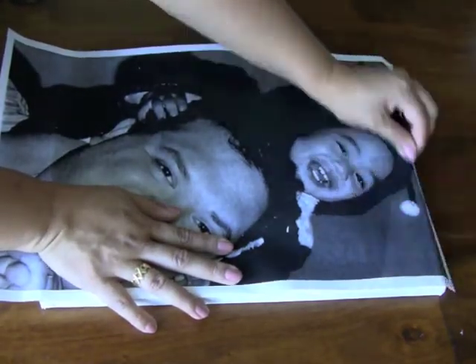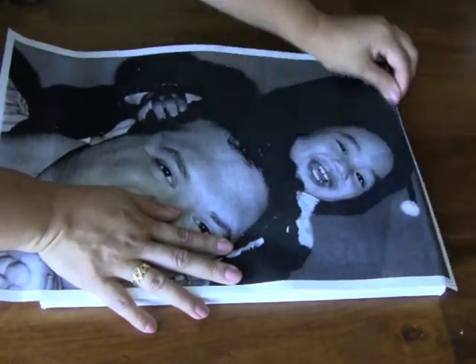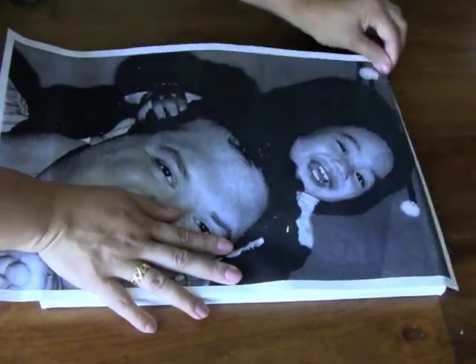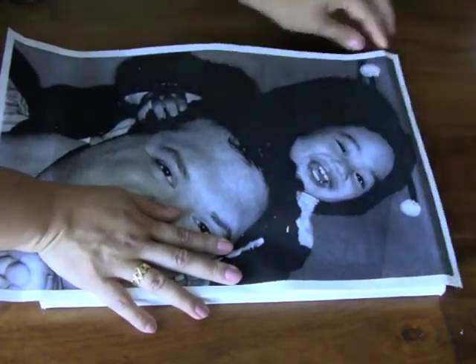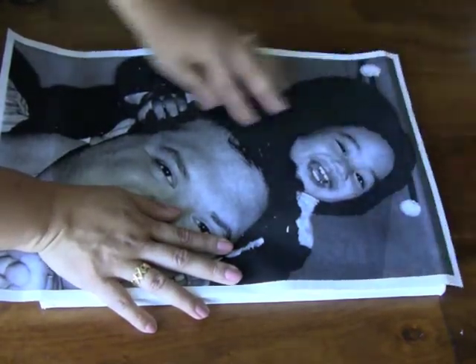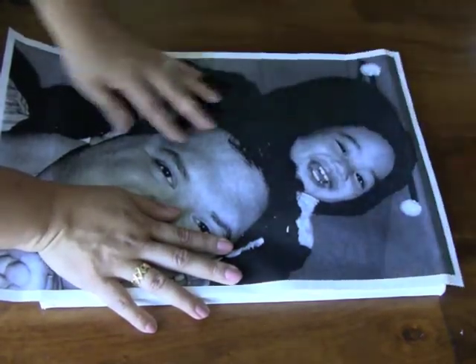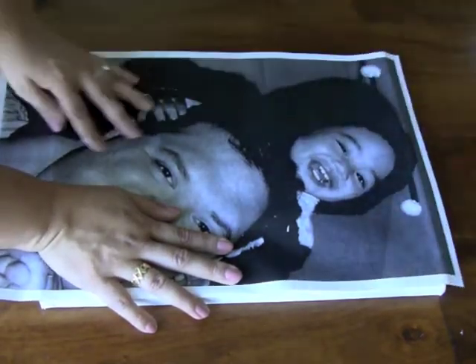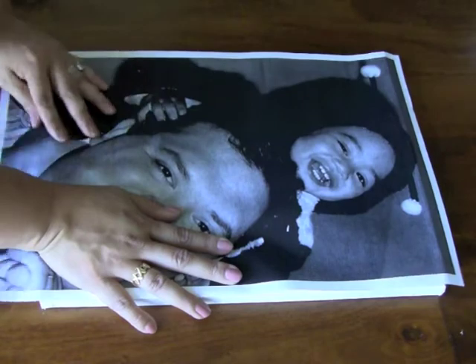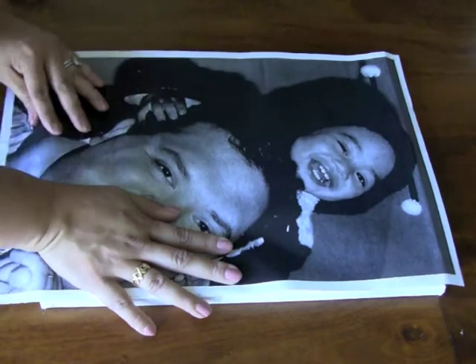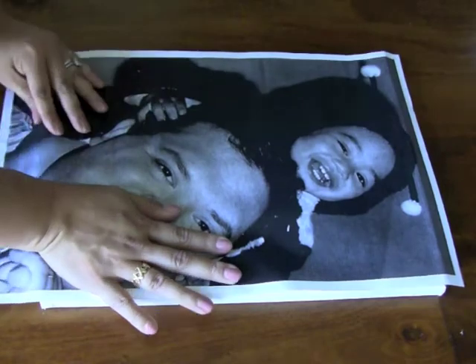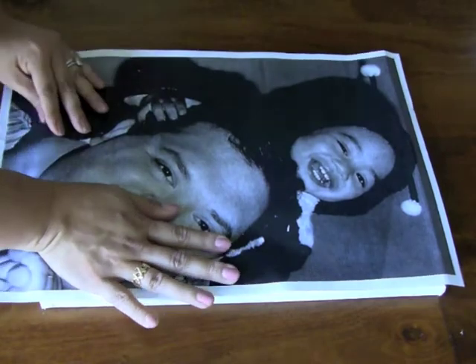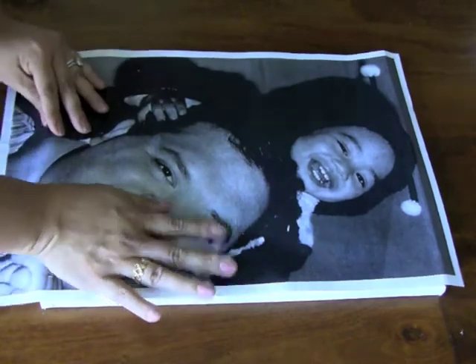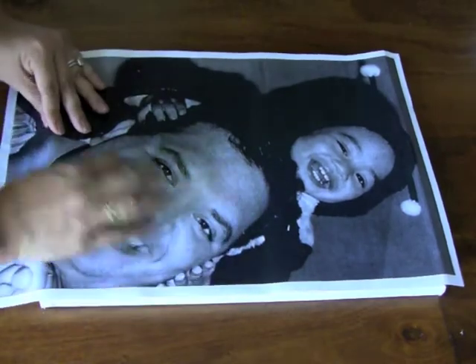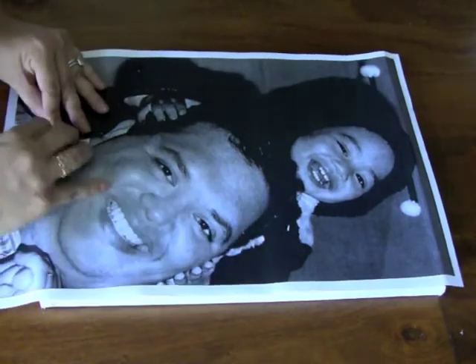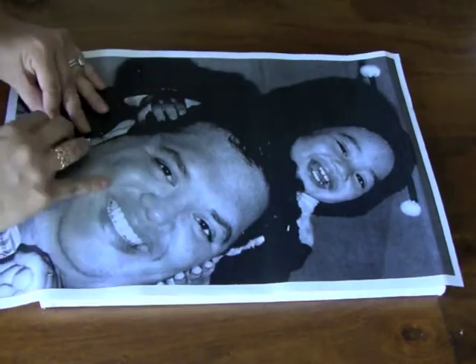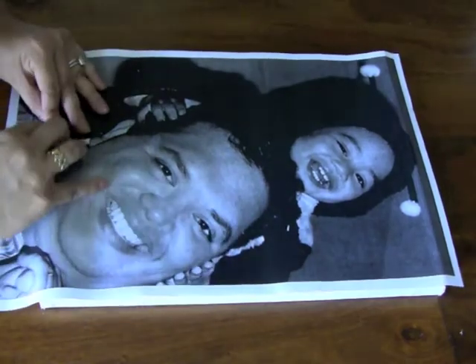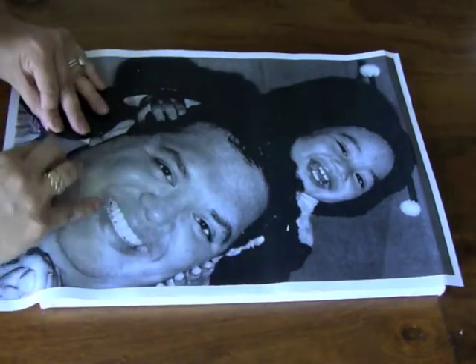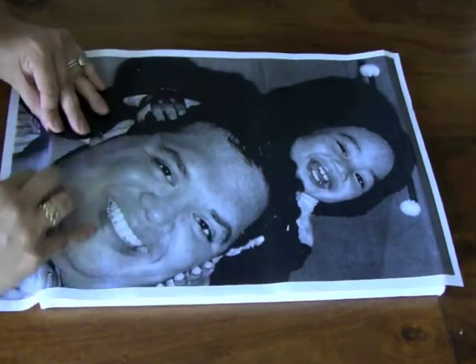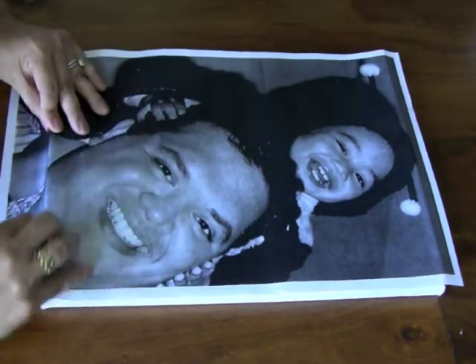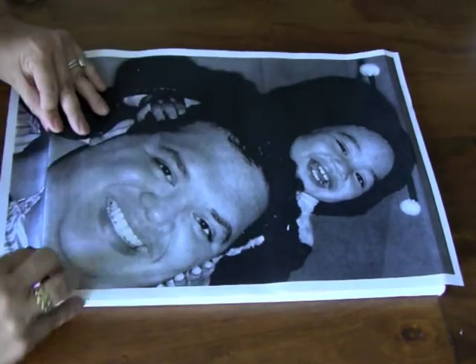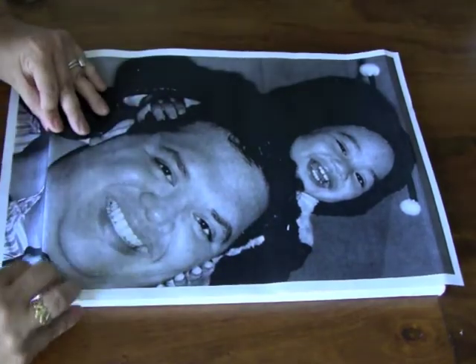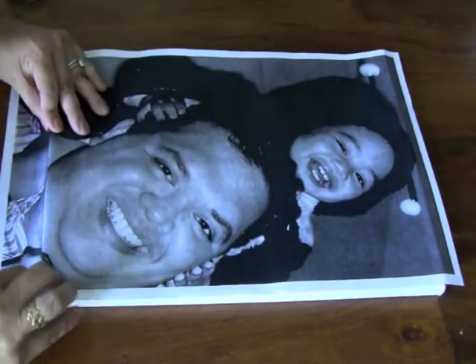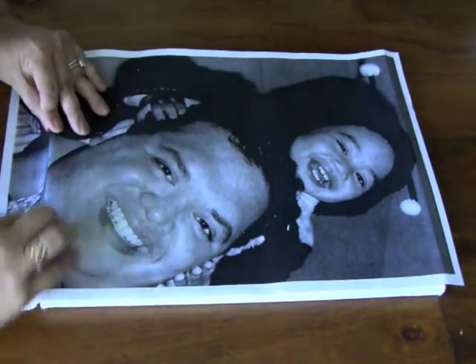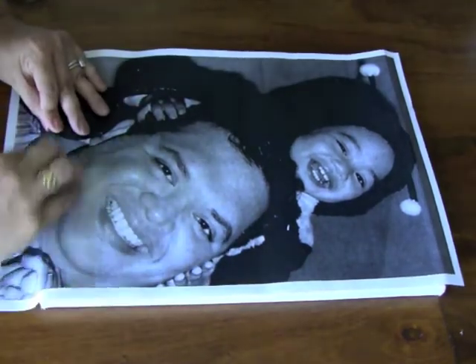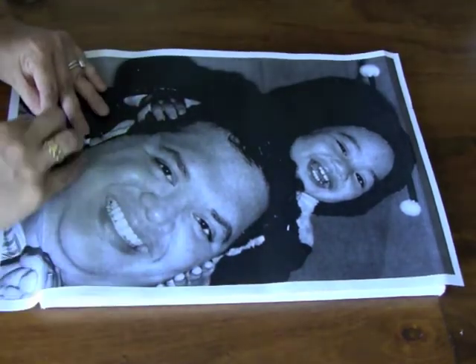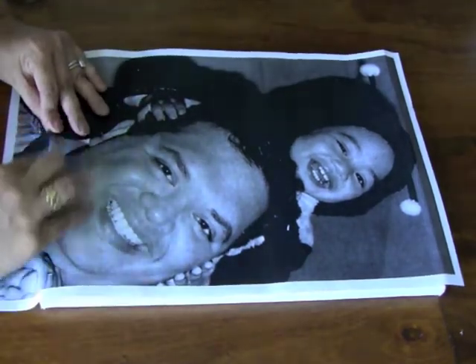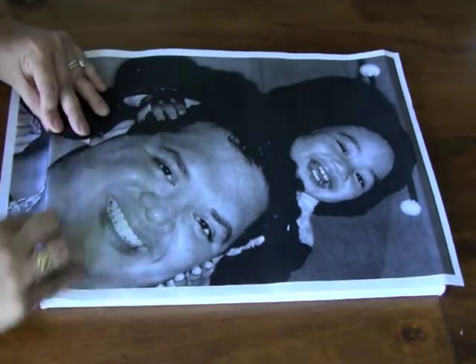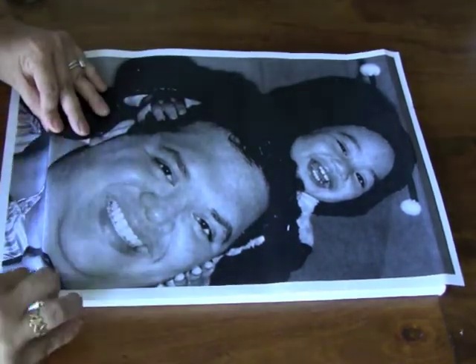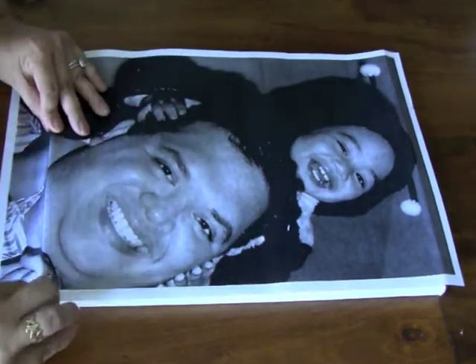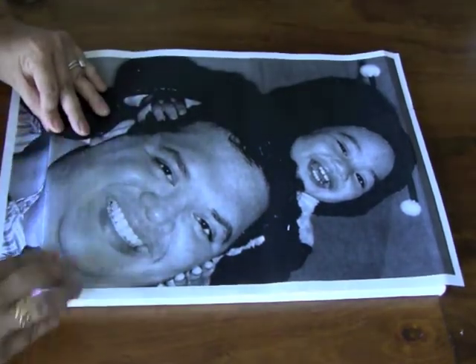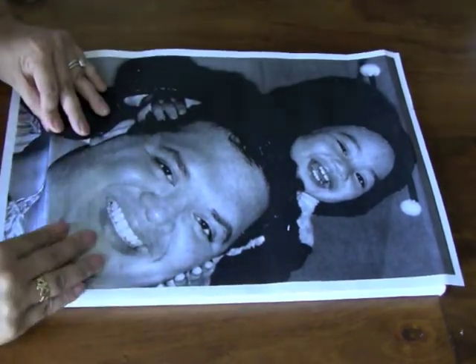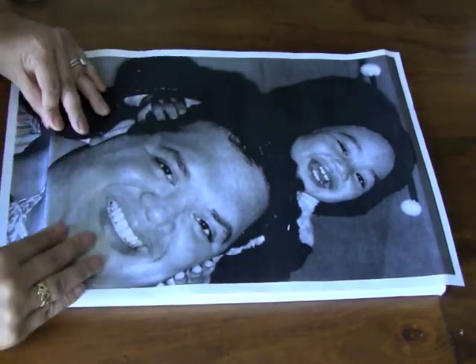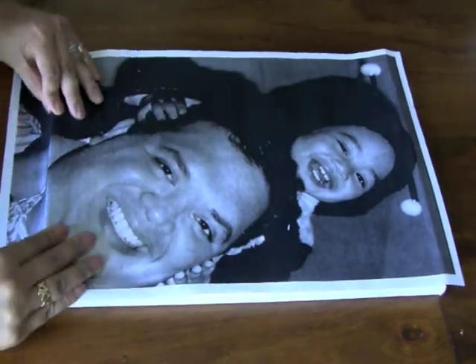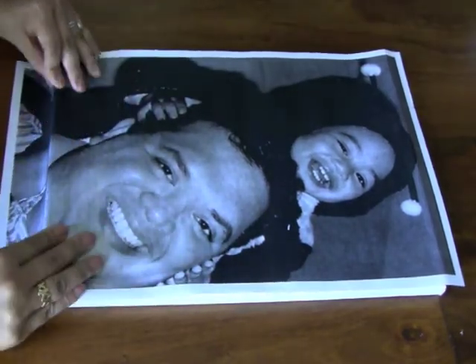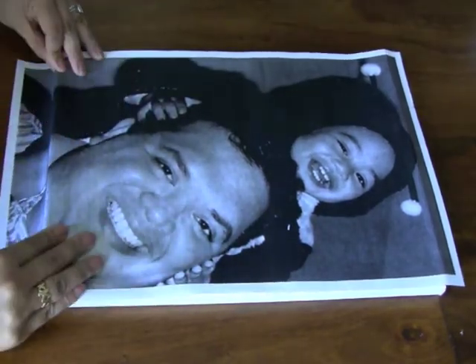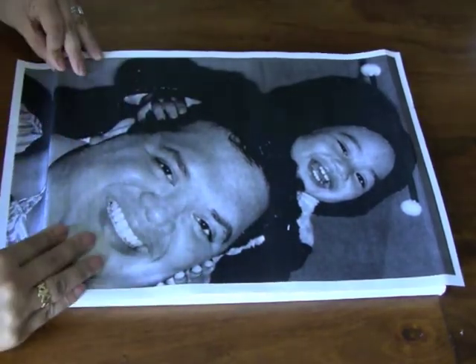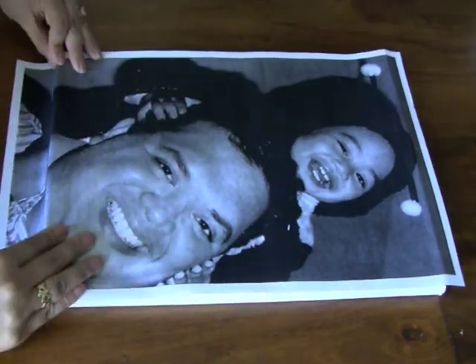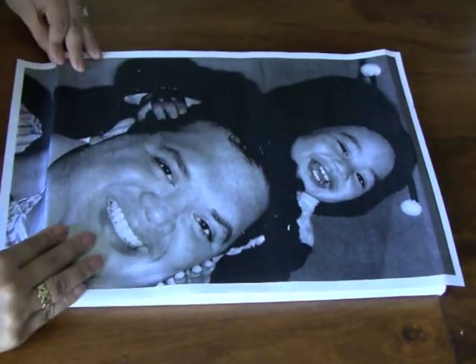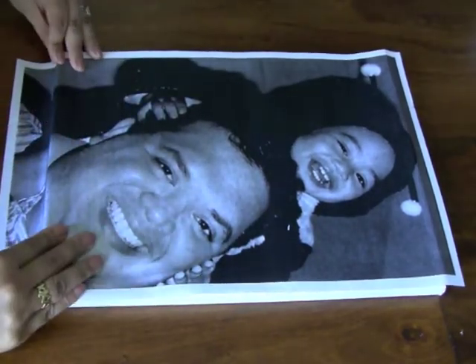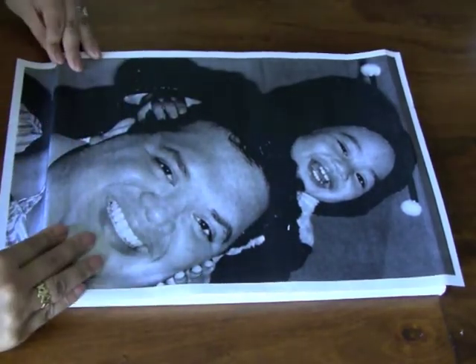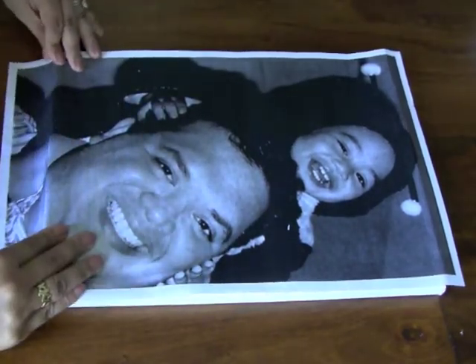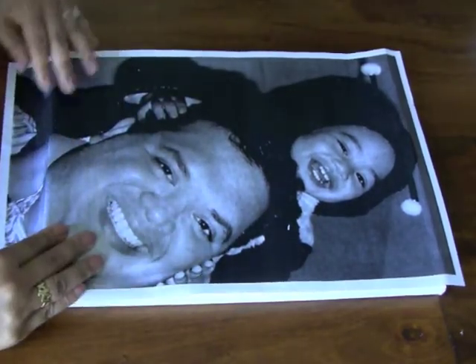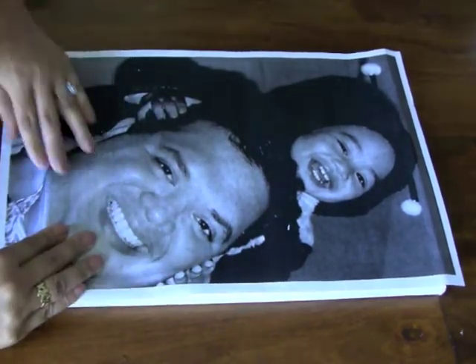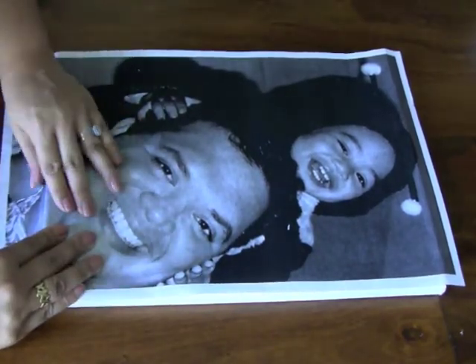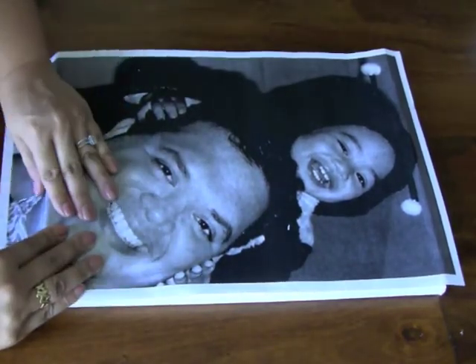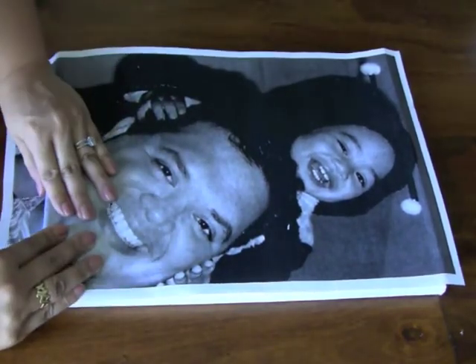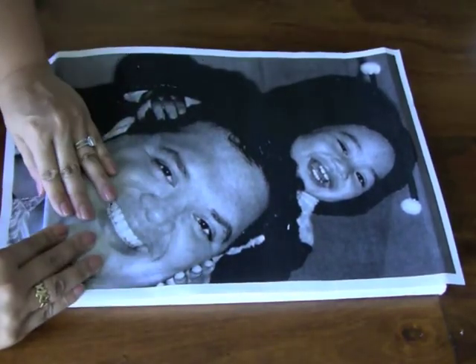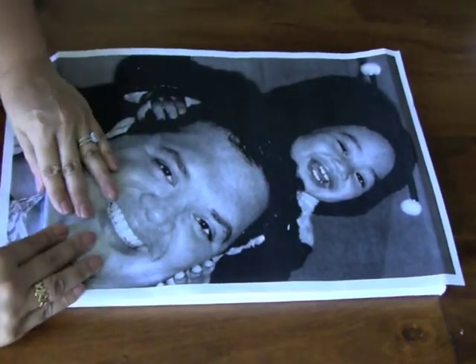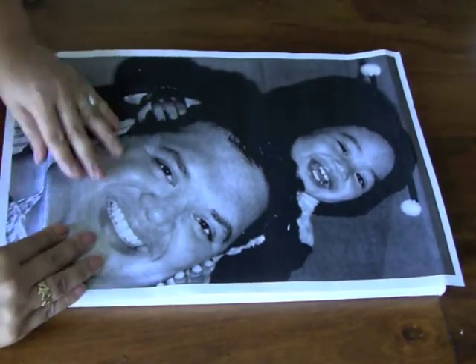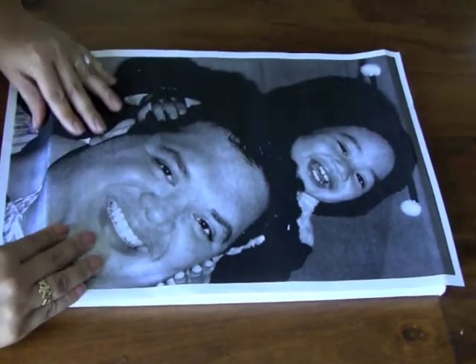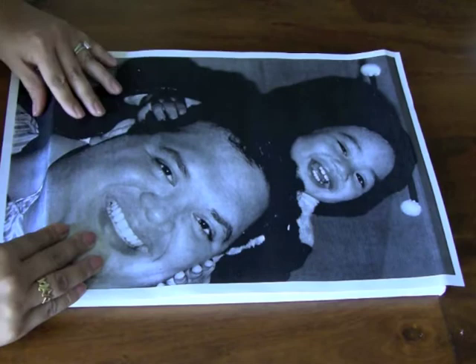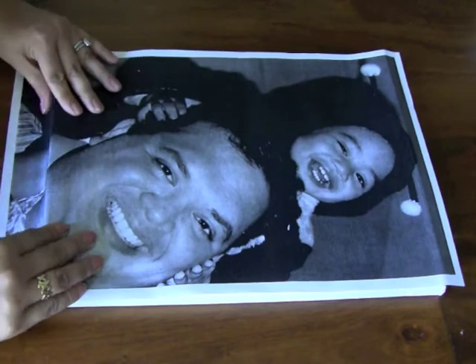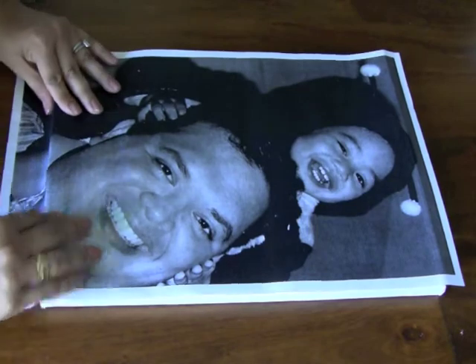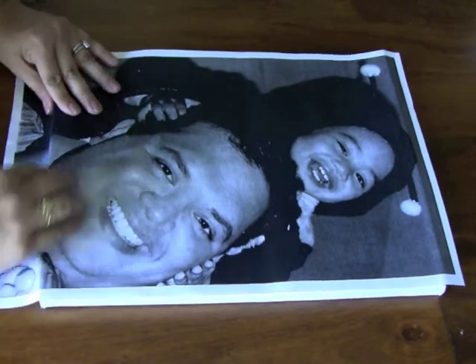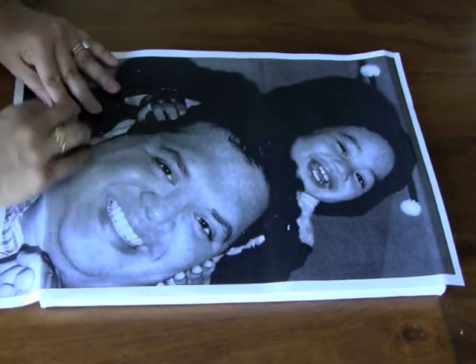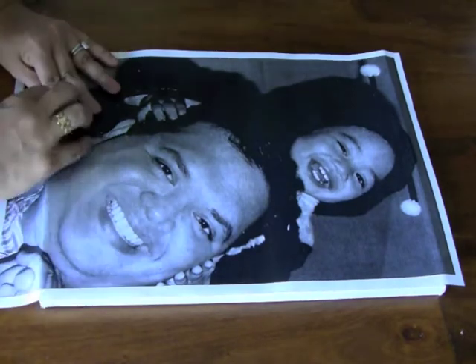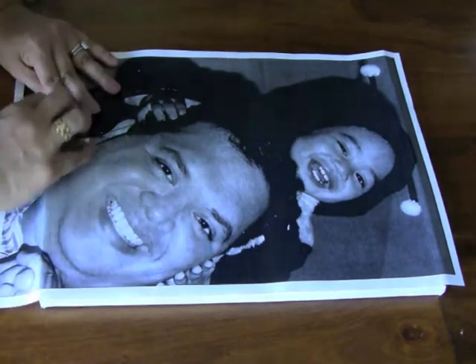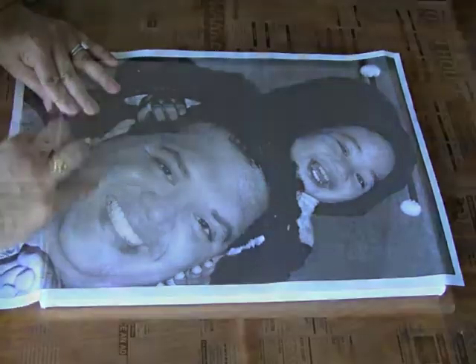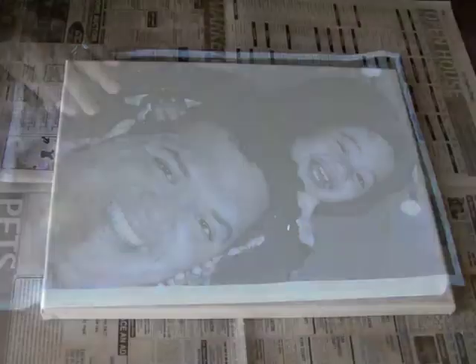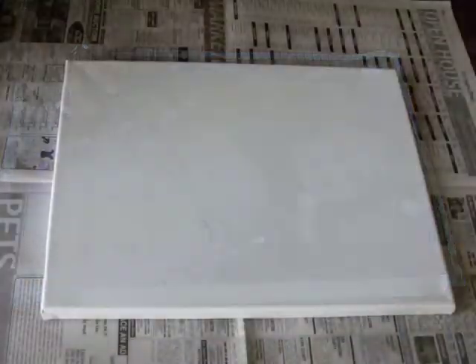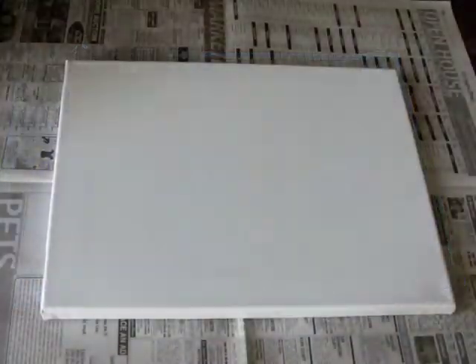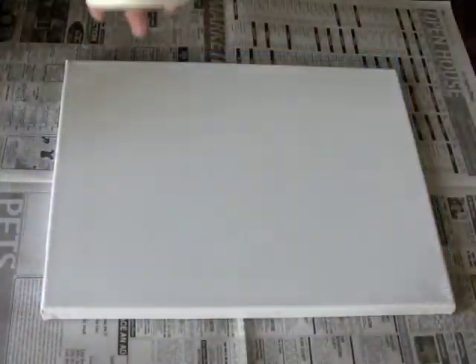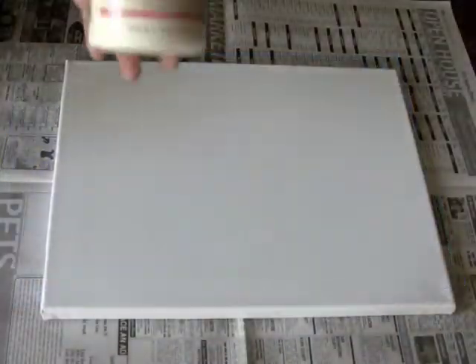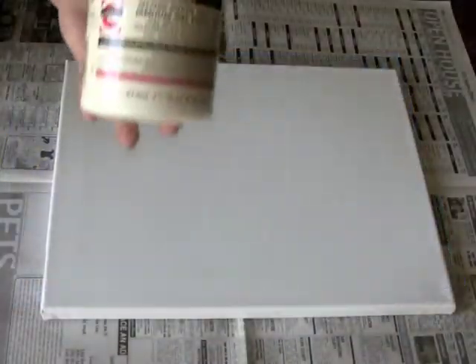Again, the image will transfer in reverse. So here I'm just creasing it so that I know where to put it when it's time to put it down with the gel medium.